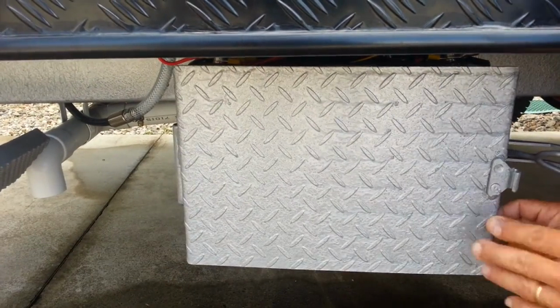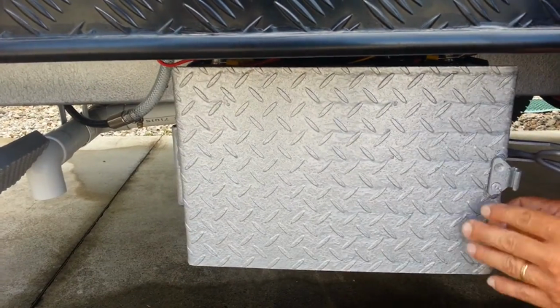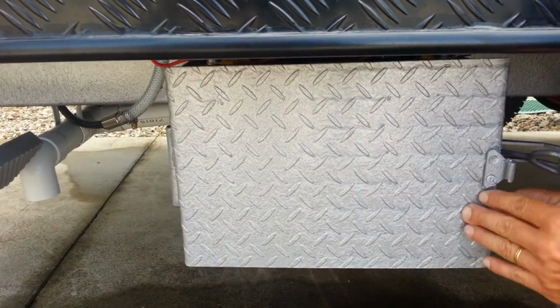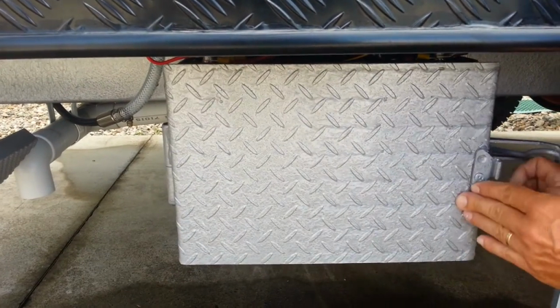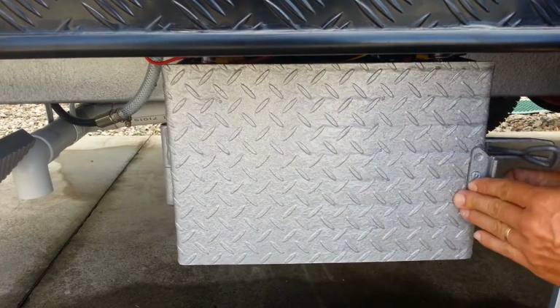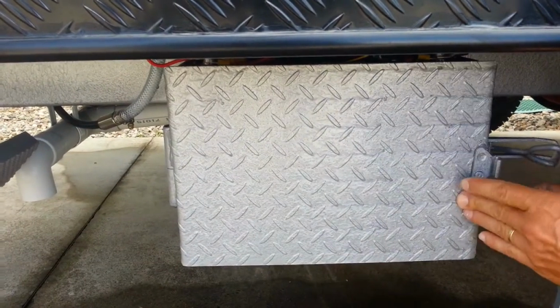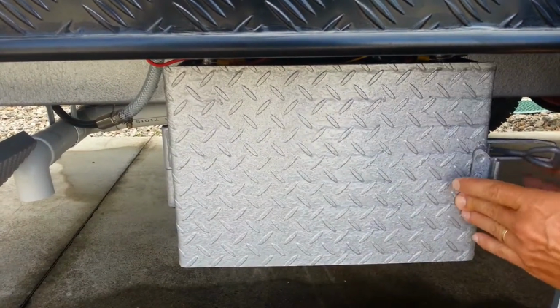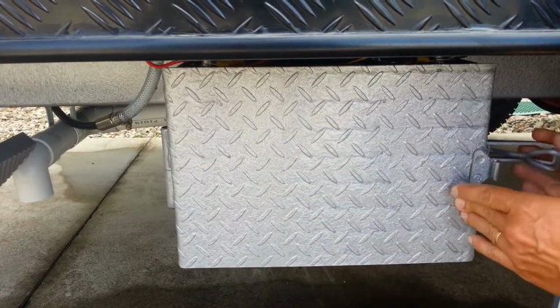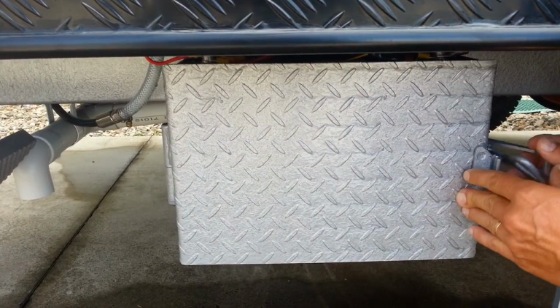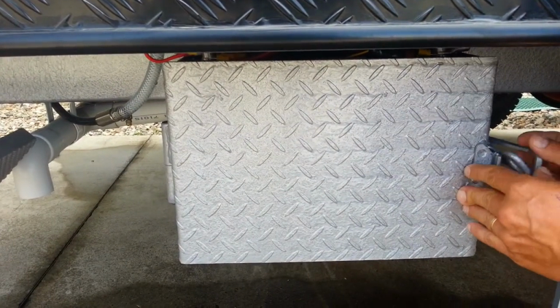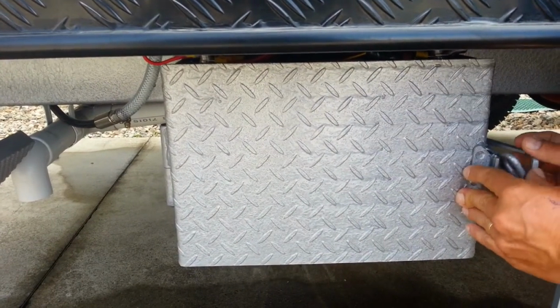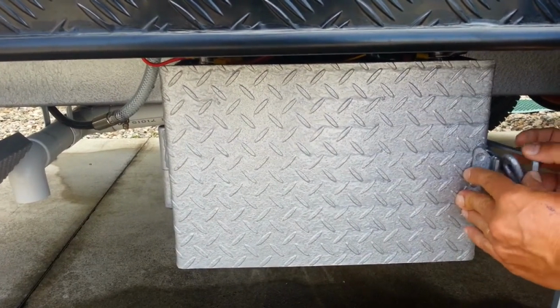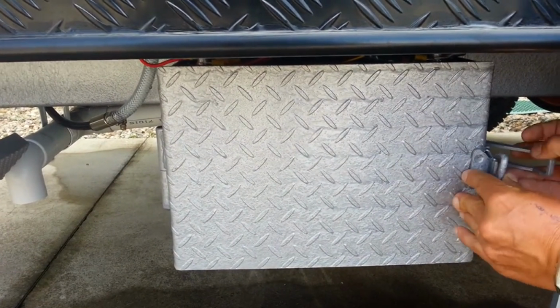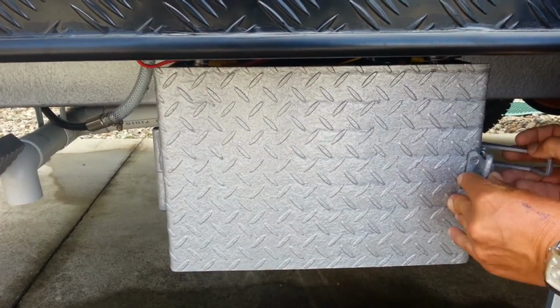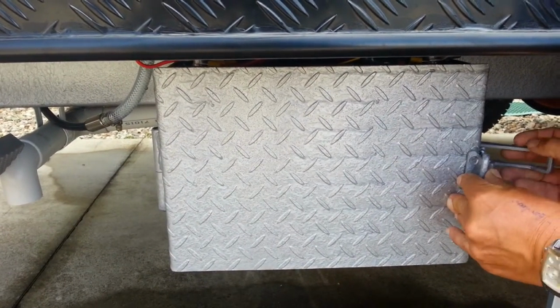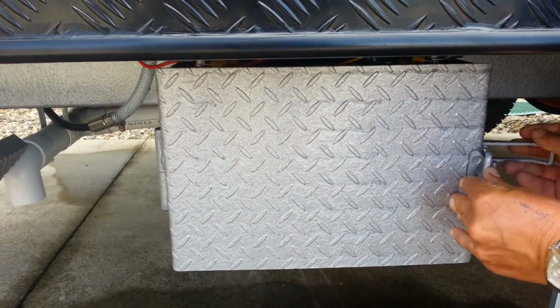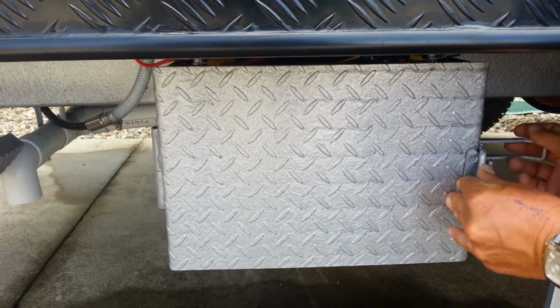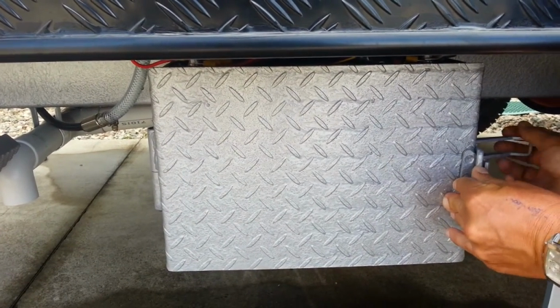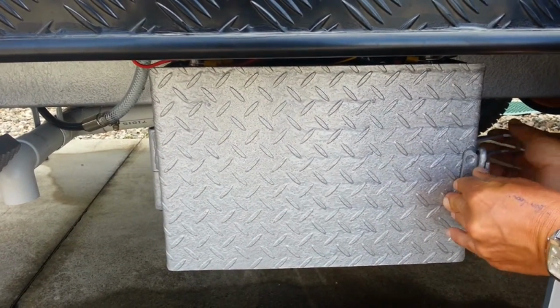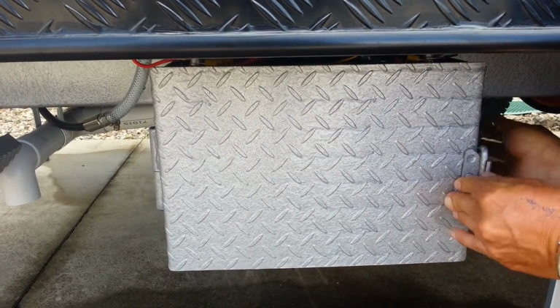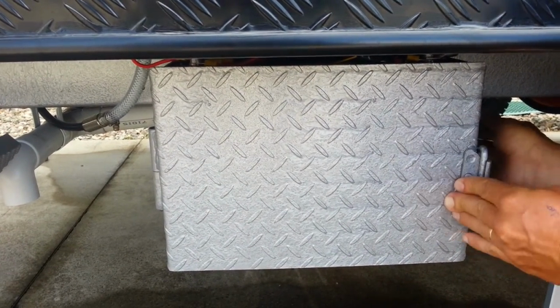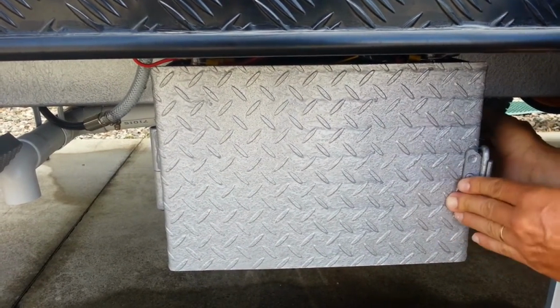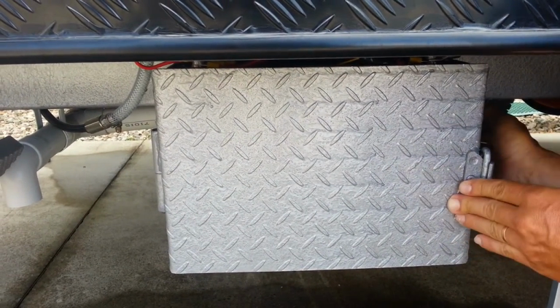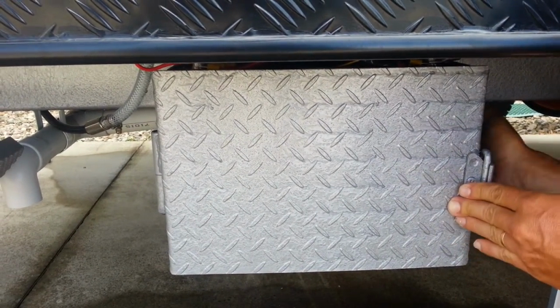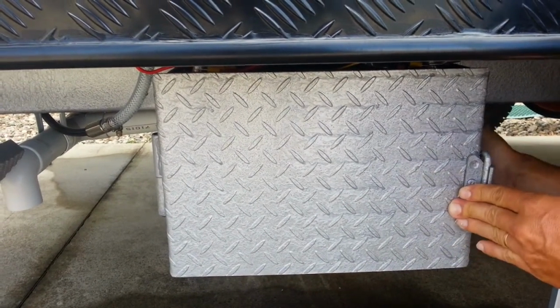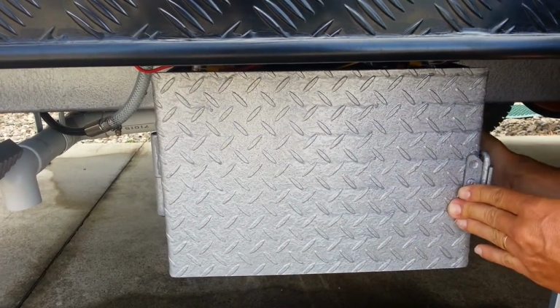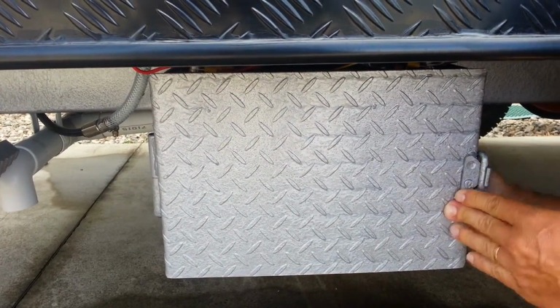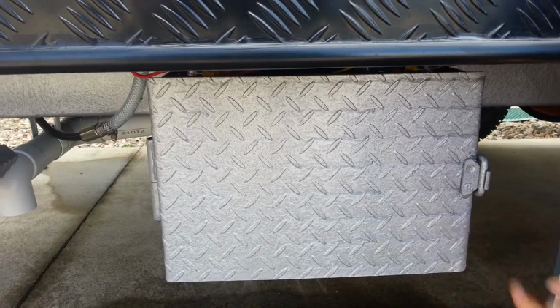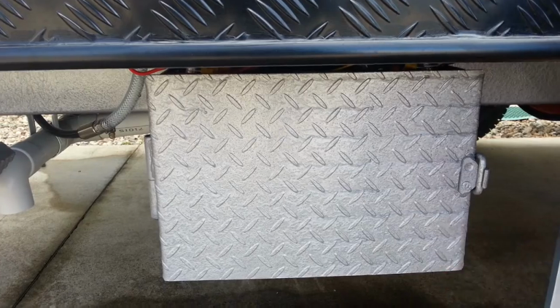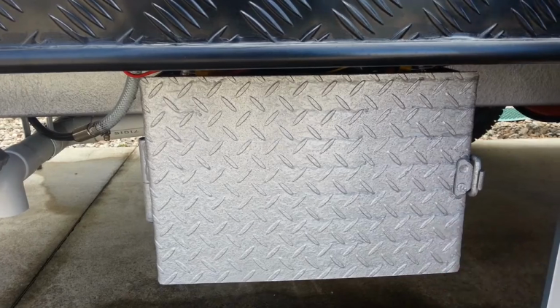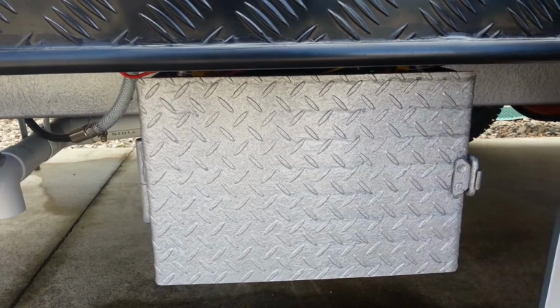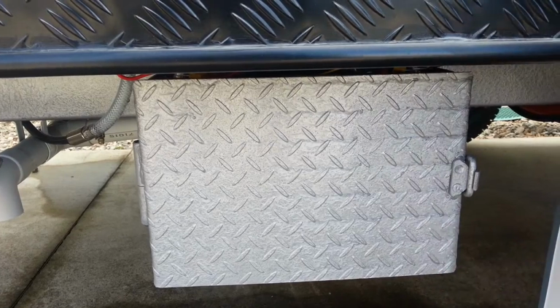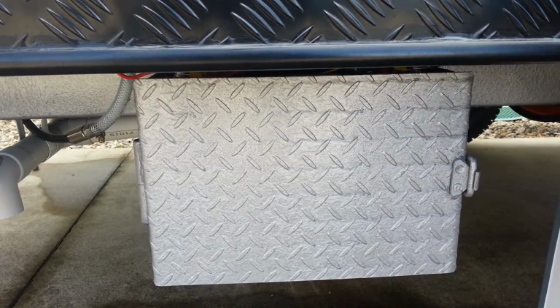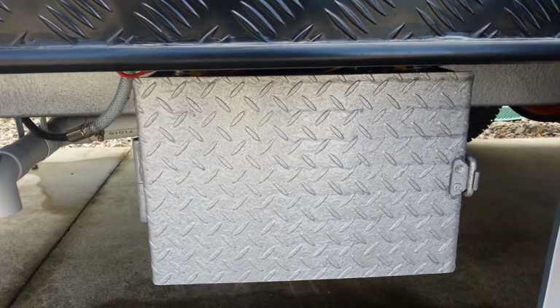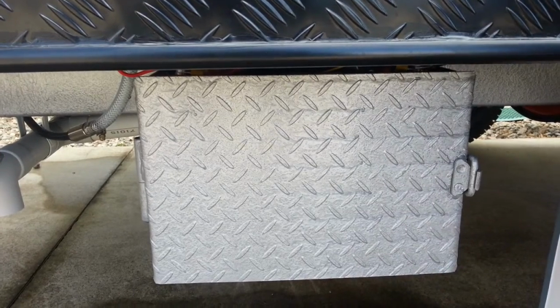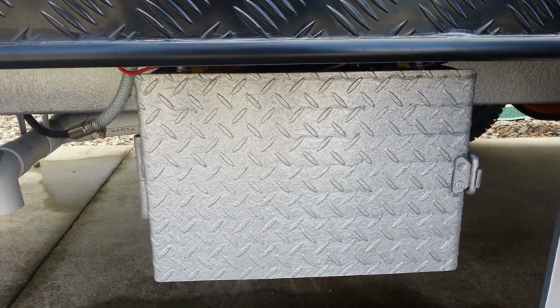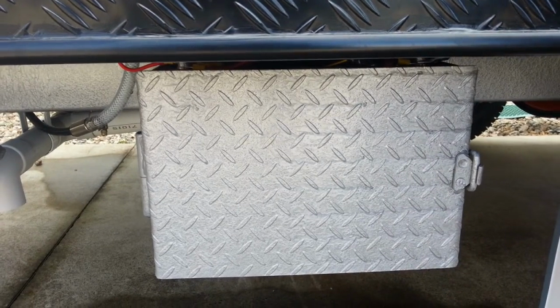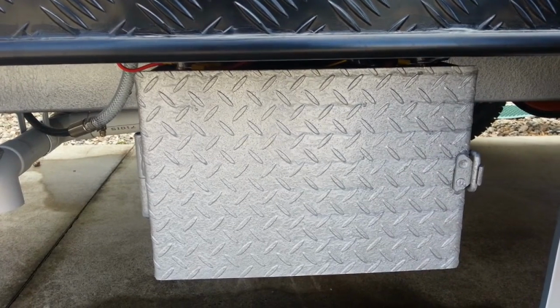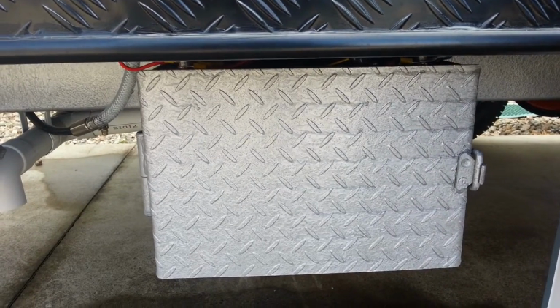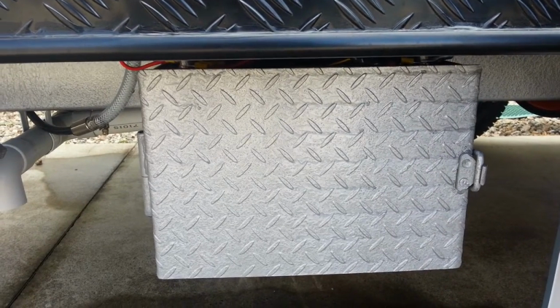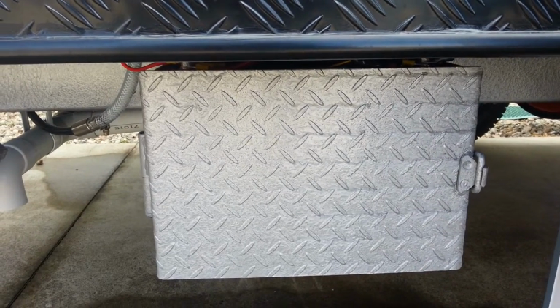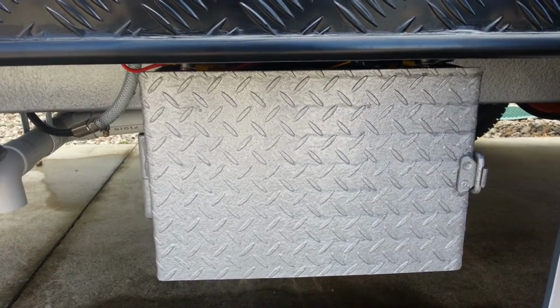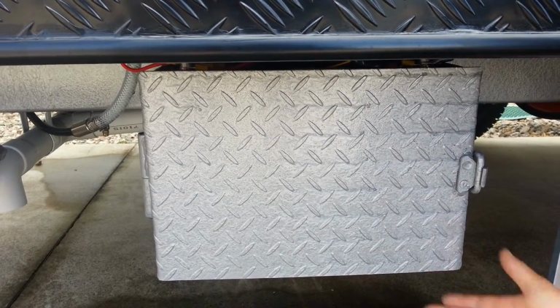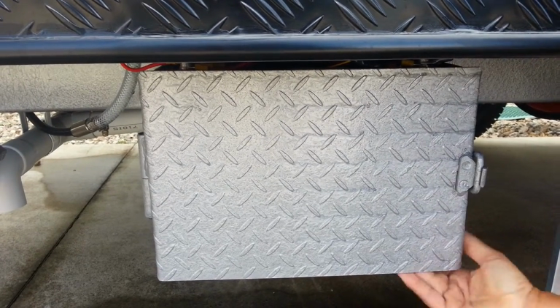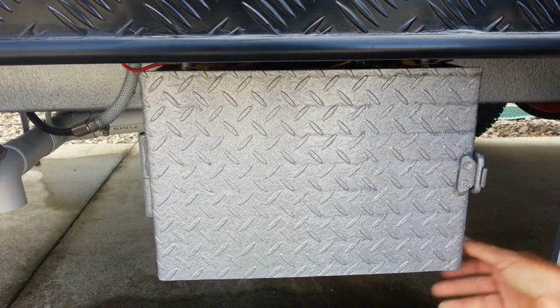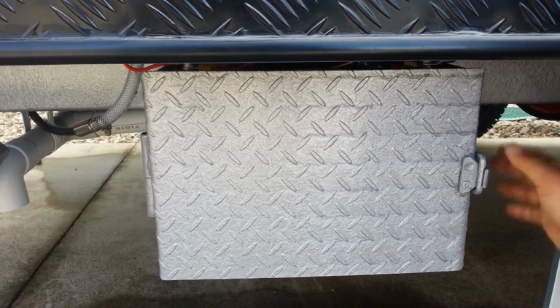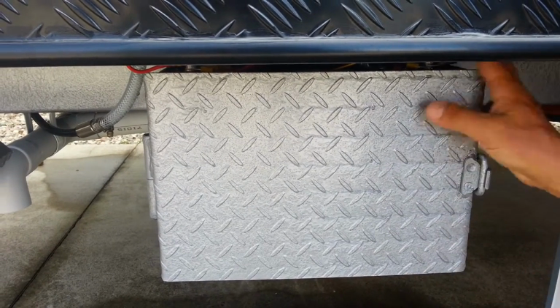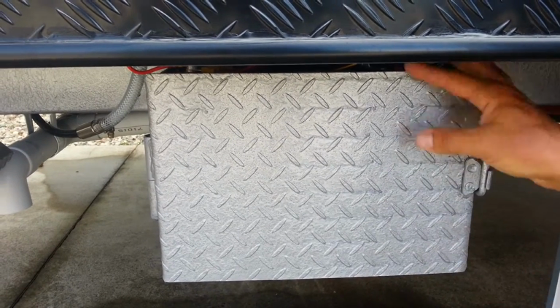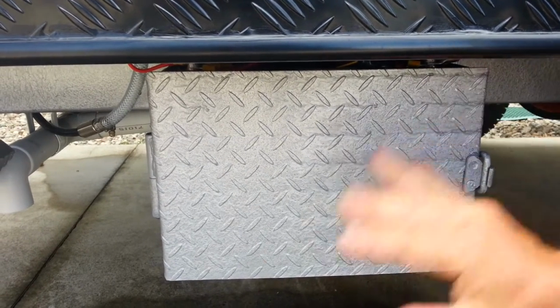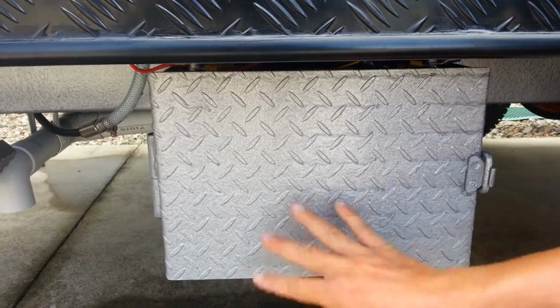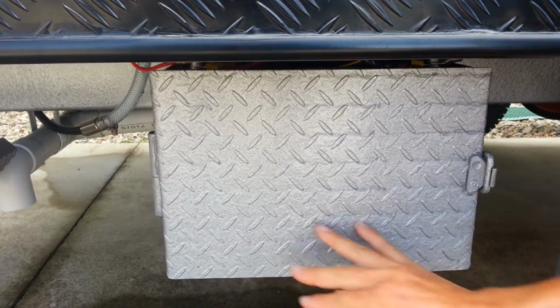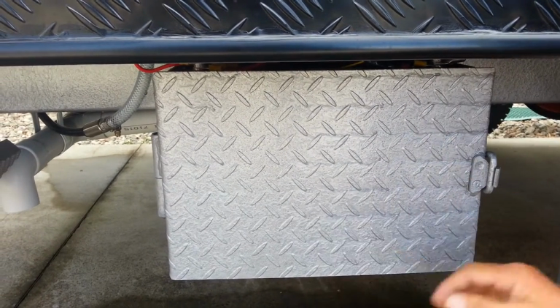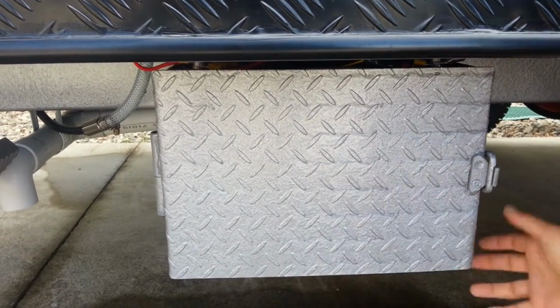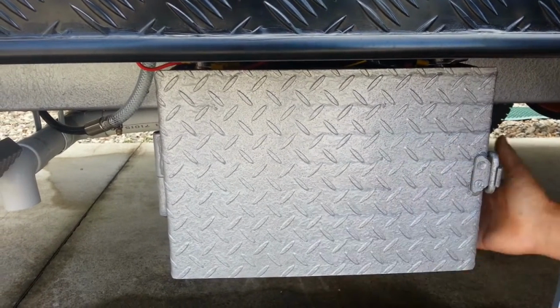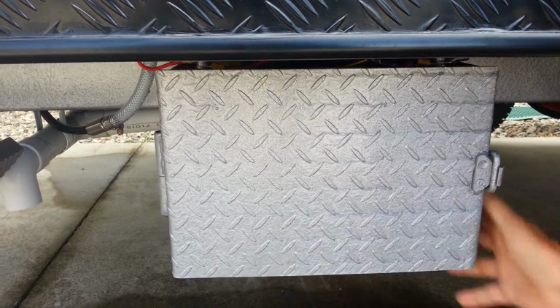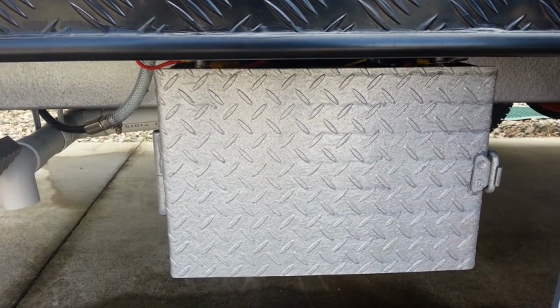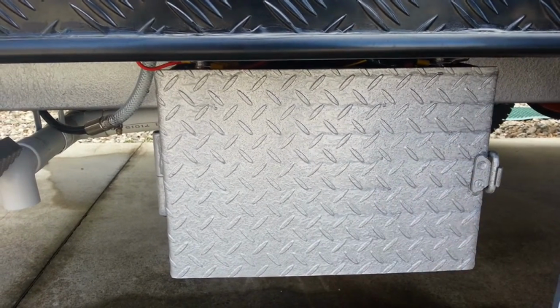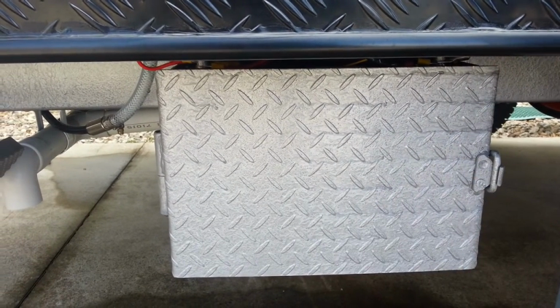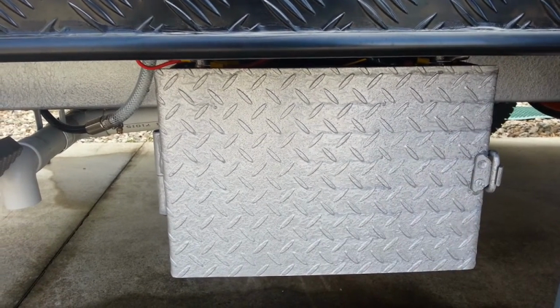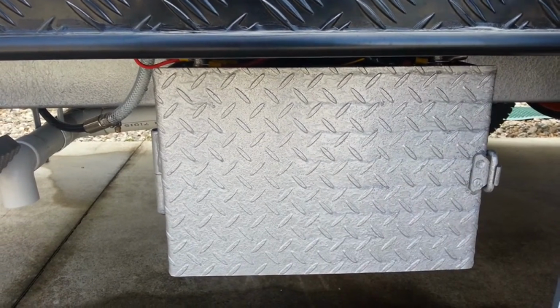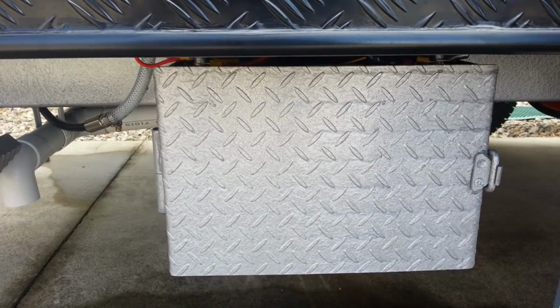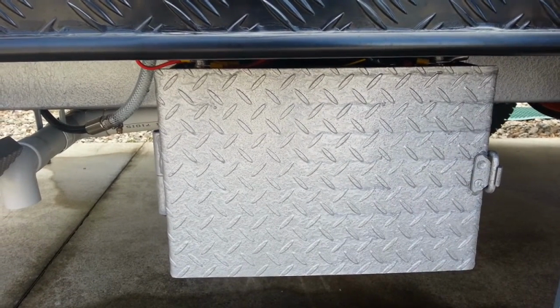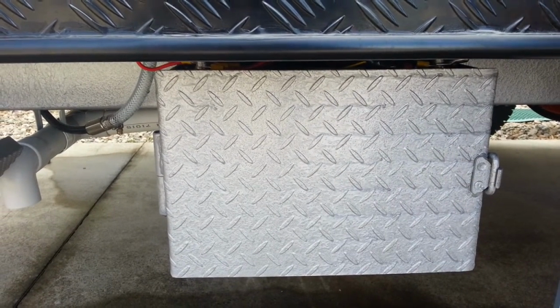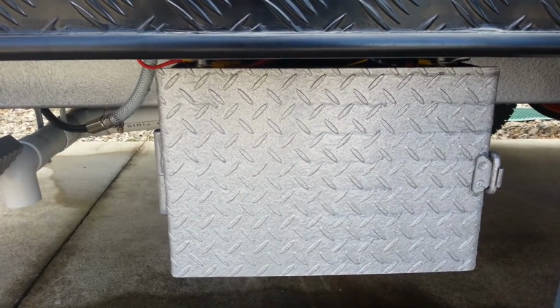I'm going to close the box up, put the locking catch on and lock it back out of harm's way. The box completely sealed from damage.